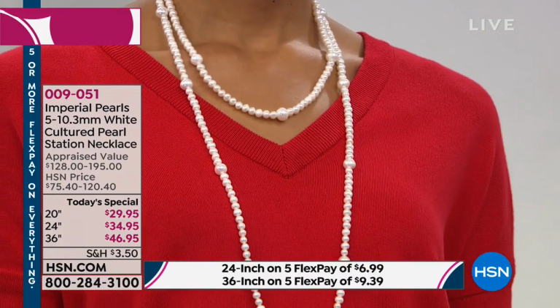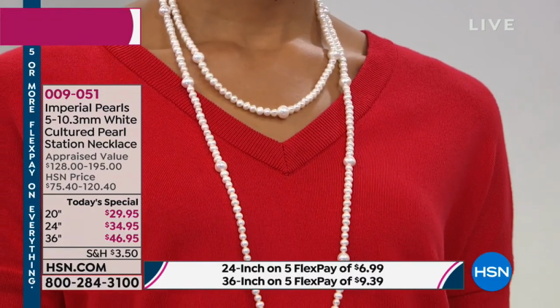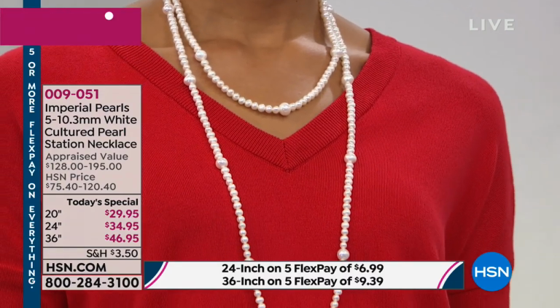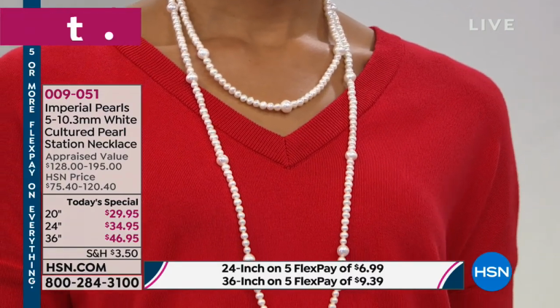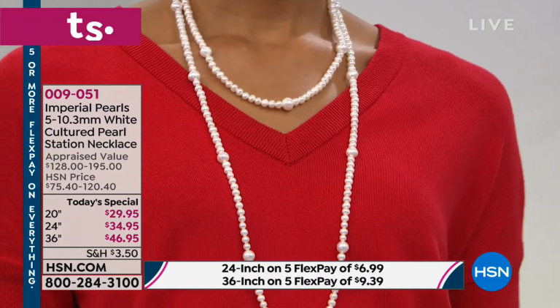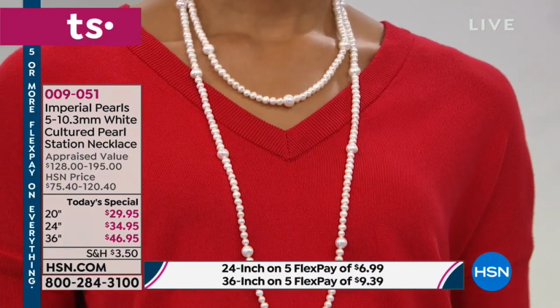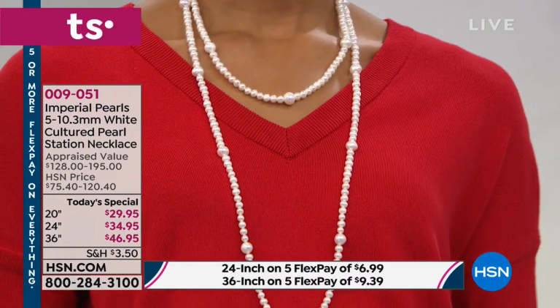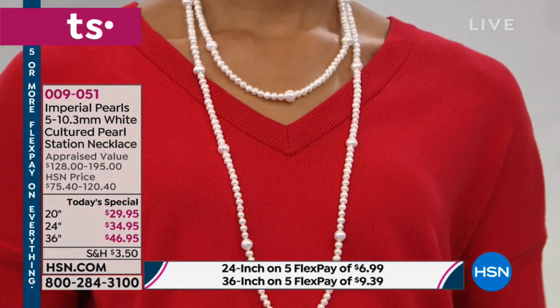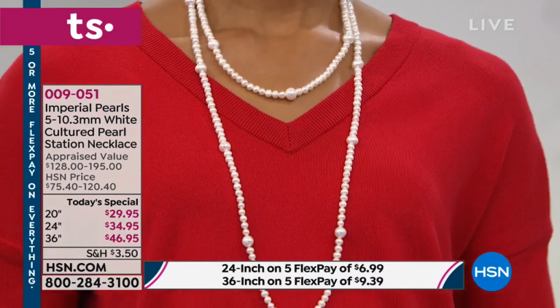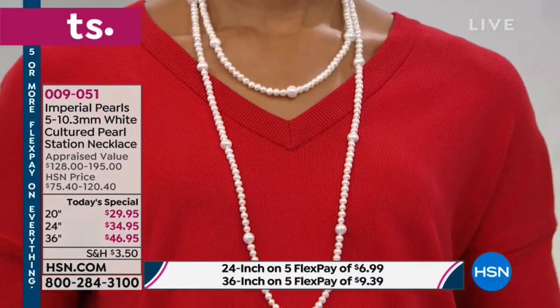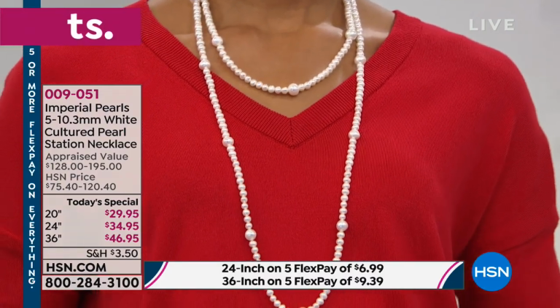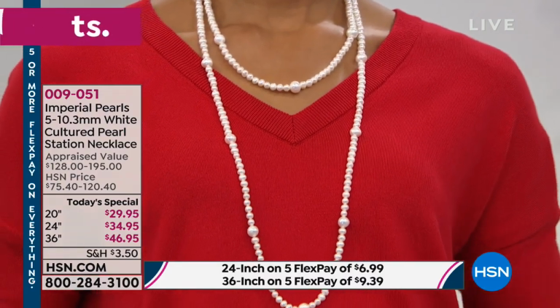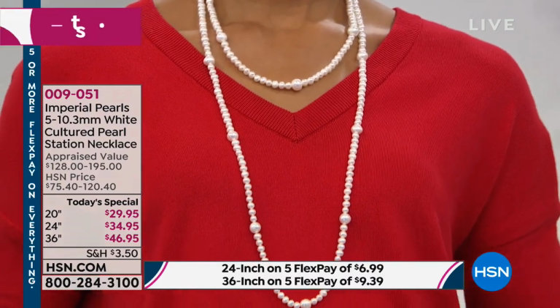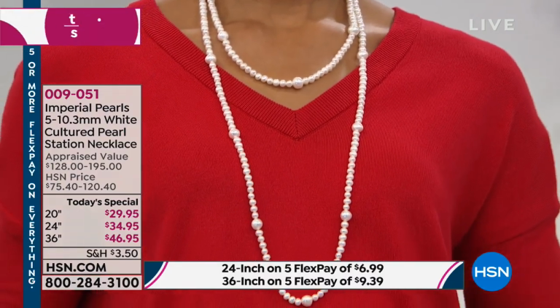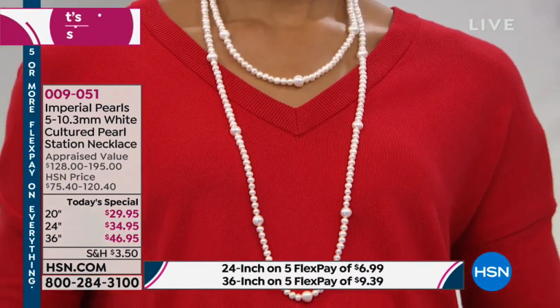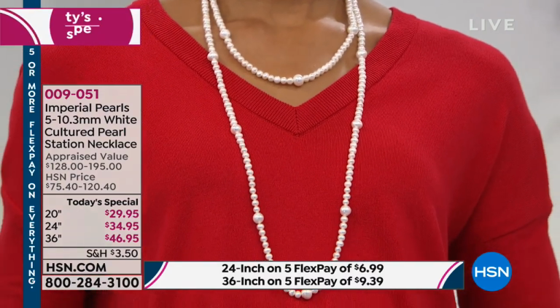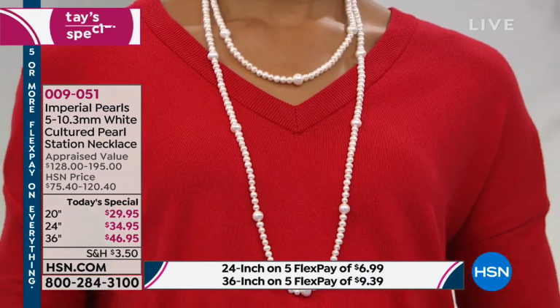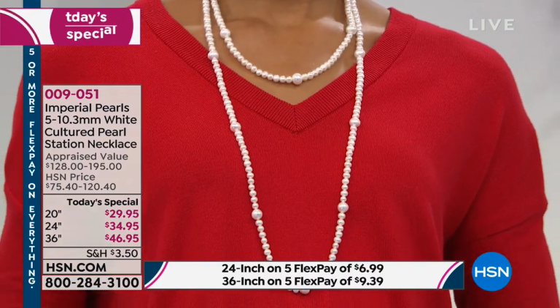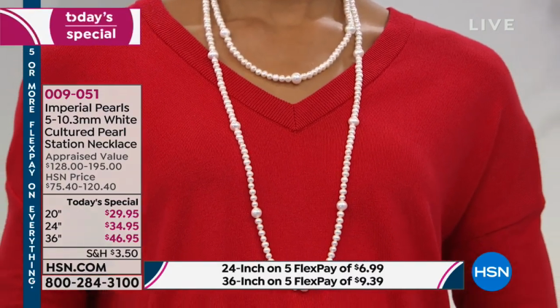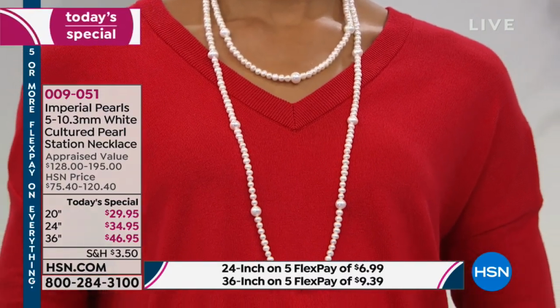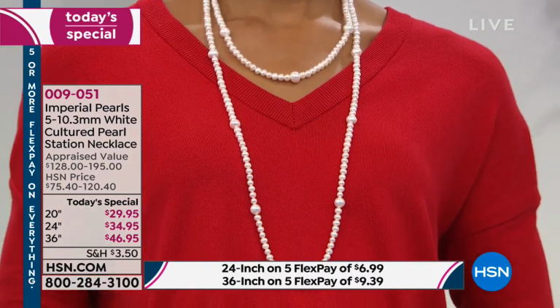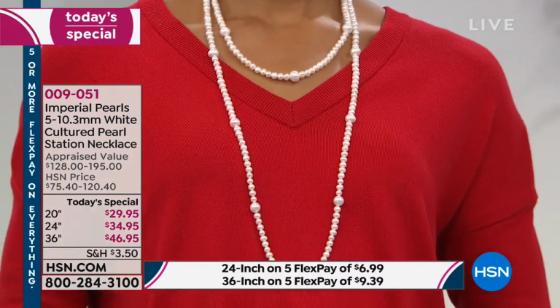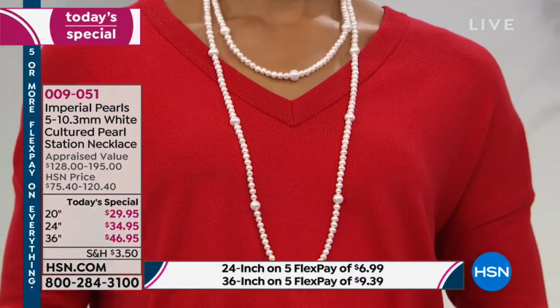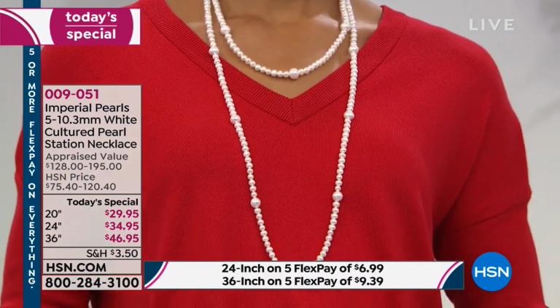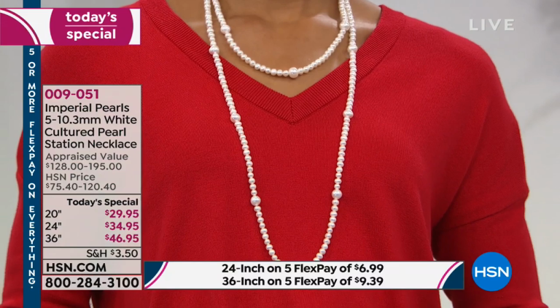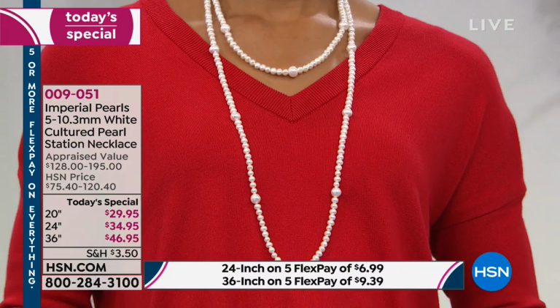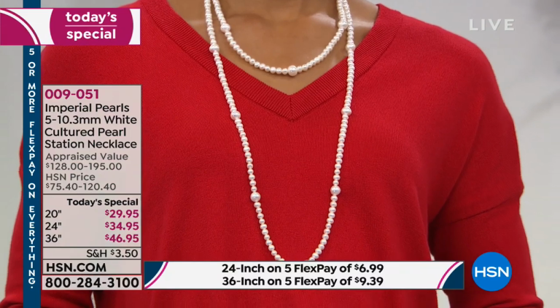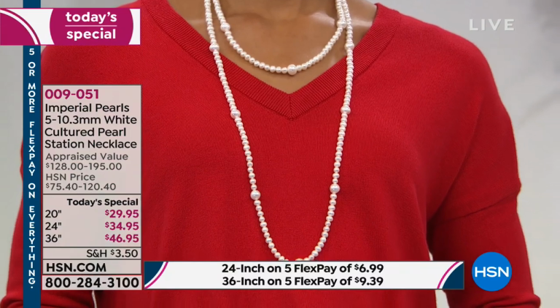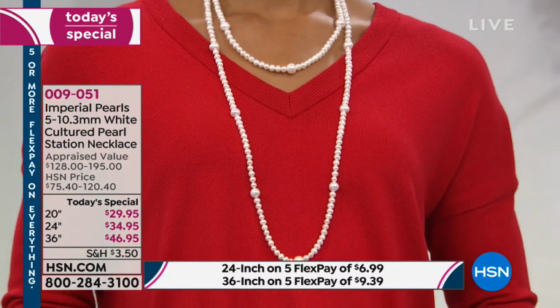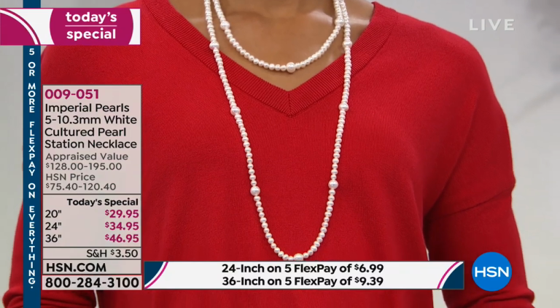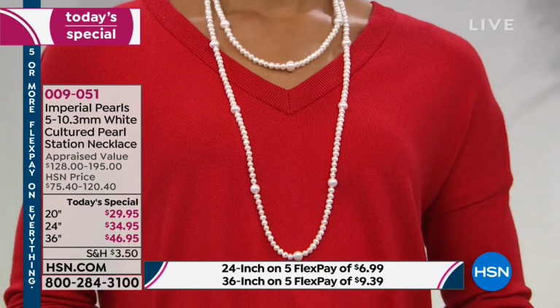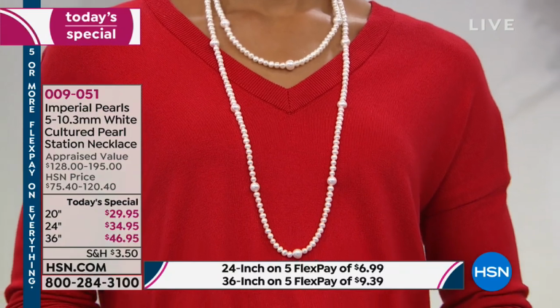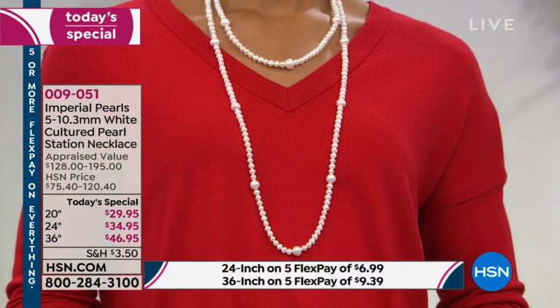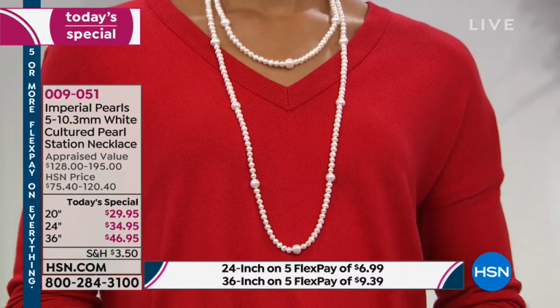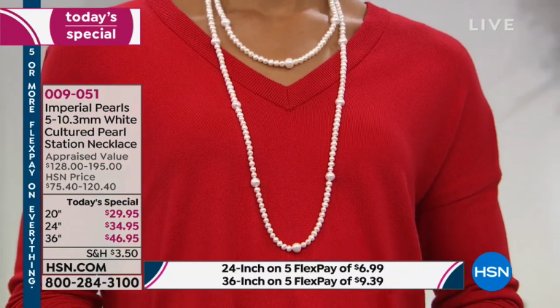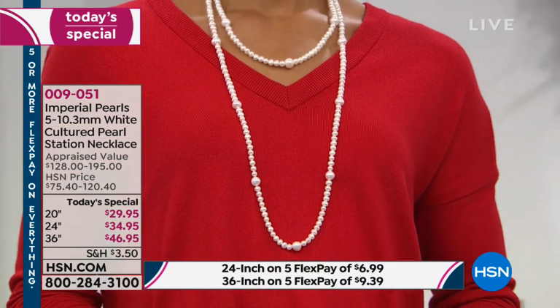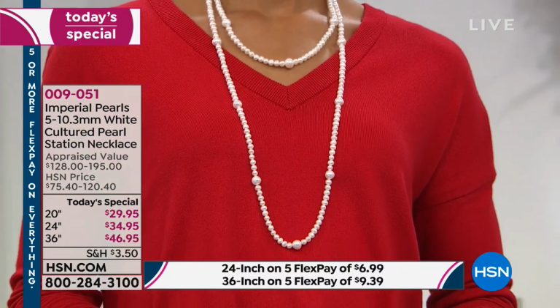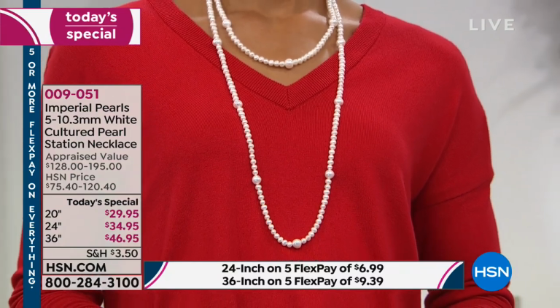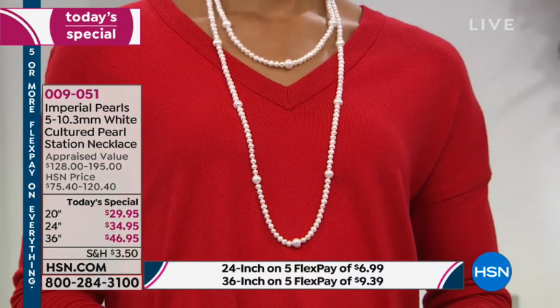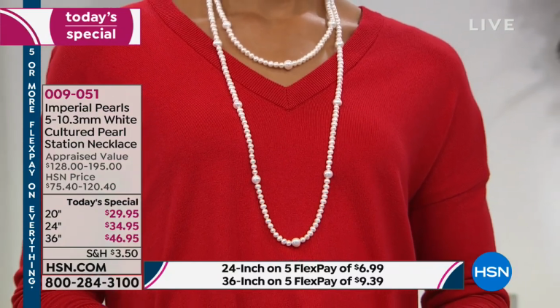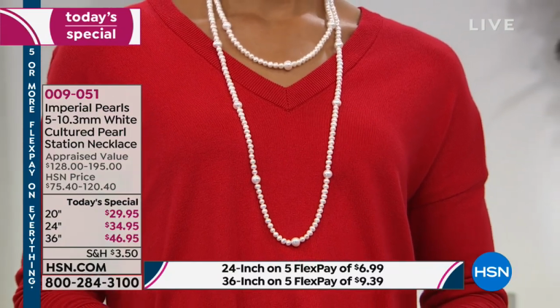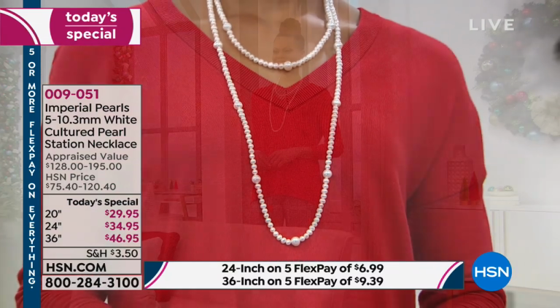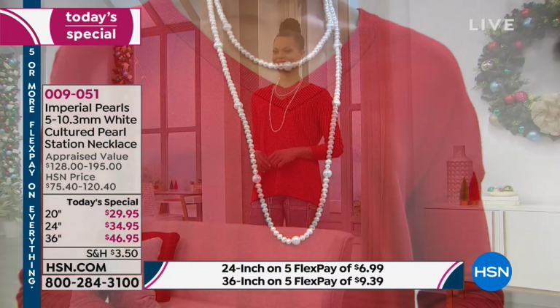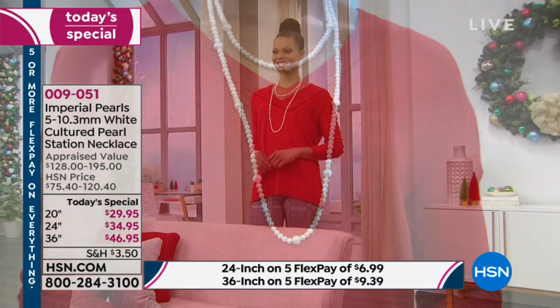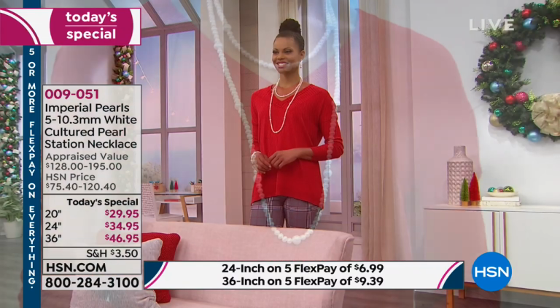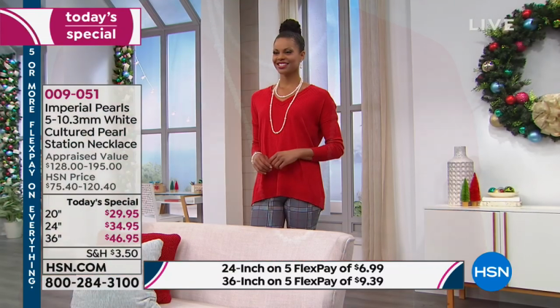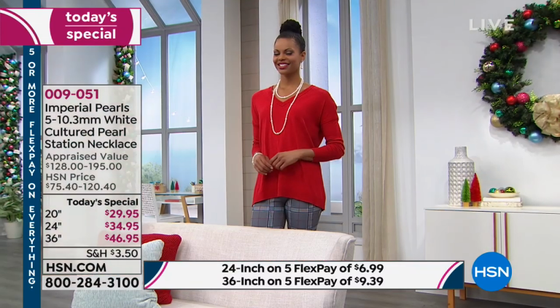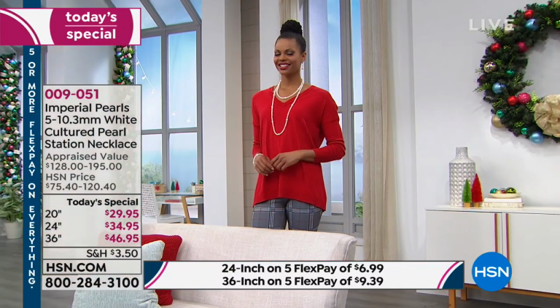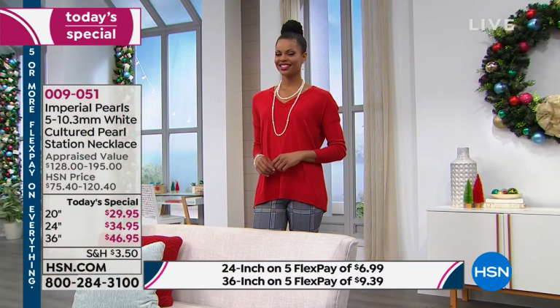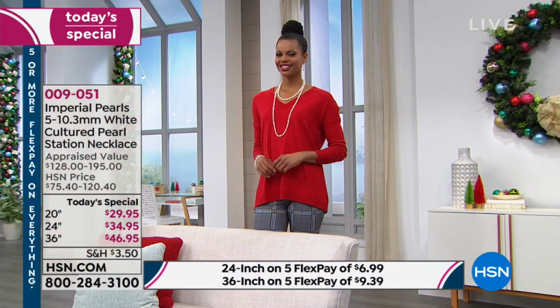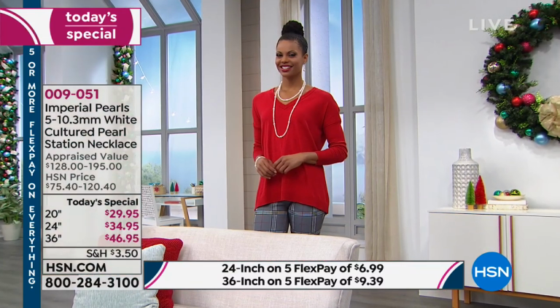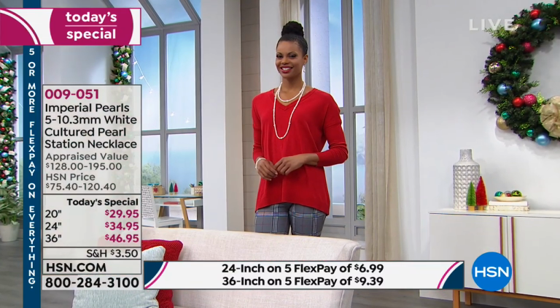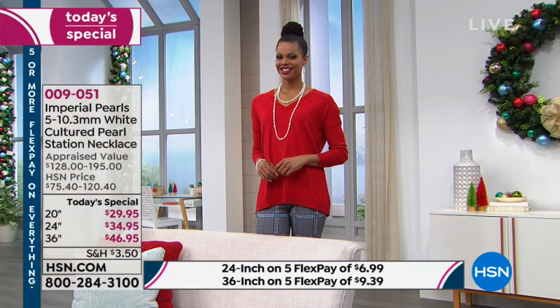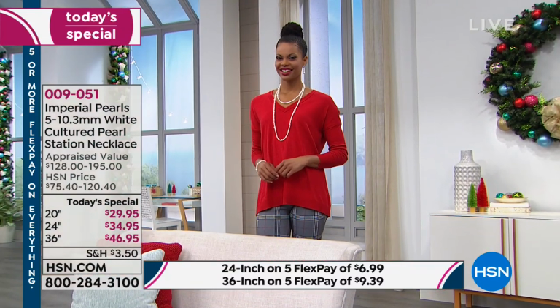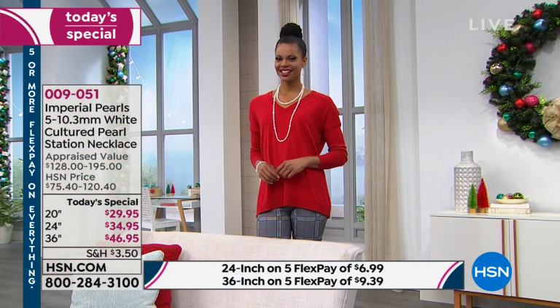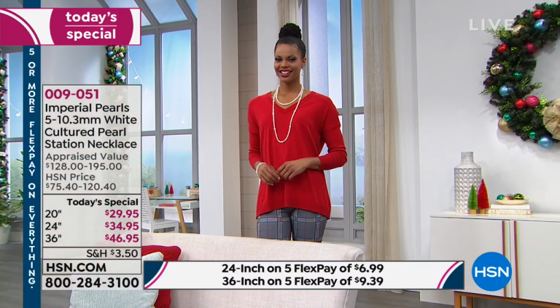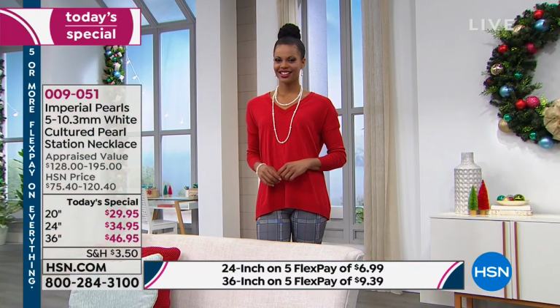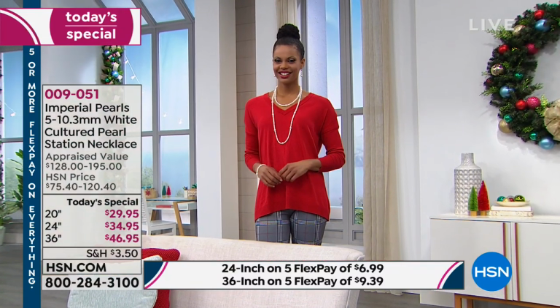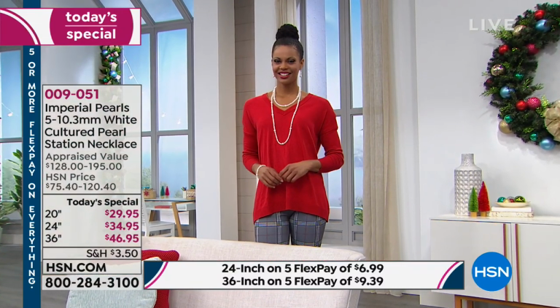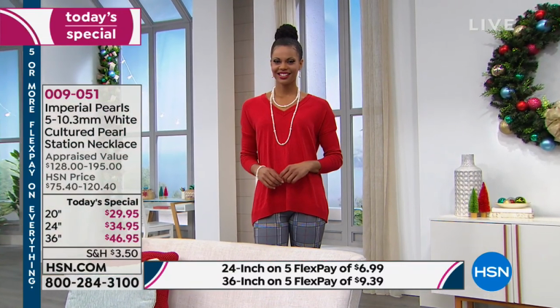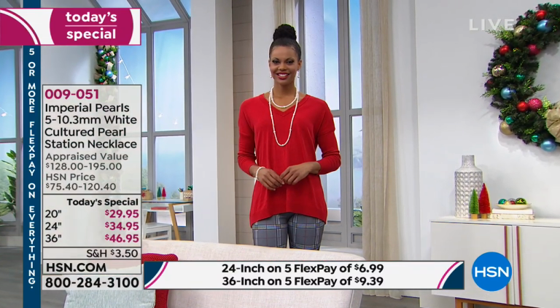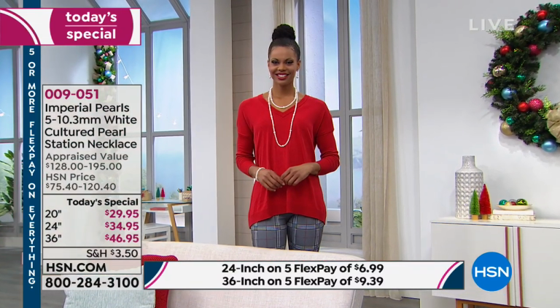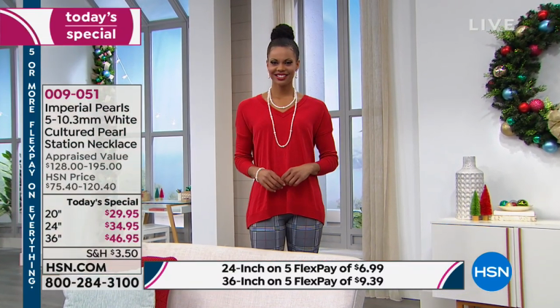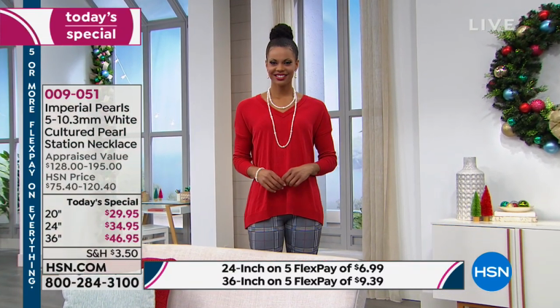It will take your breath away. Your knees might get a little weak — so that's a warning for you. These pearls have luster. These pearls have life.